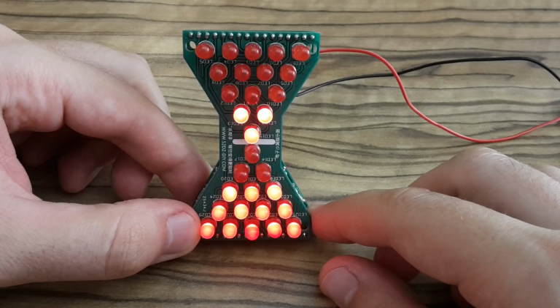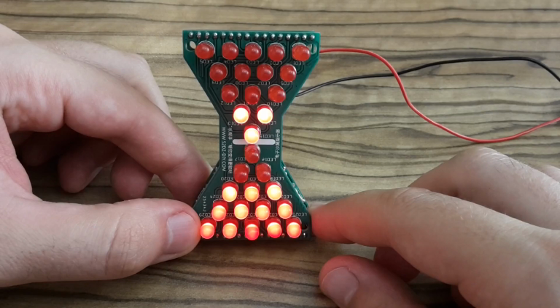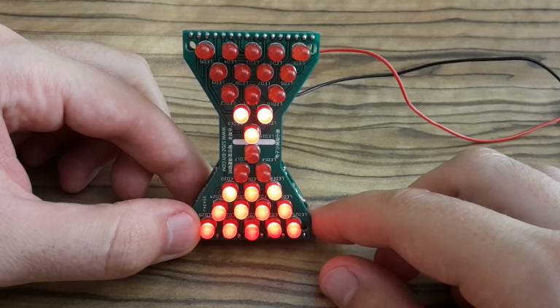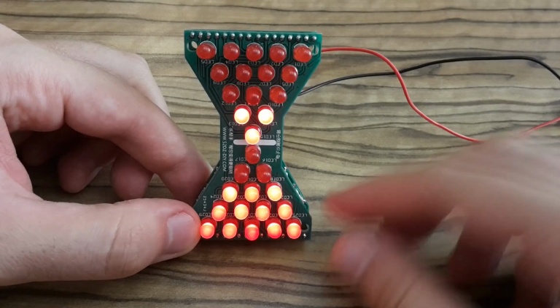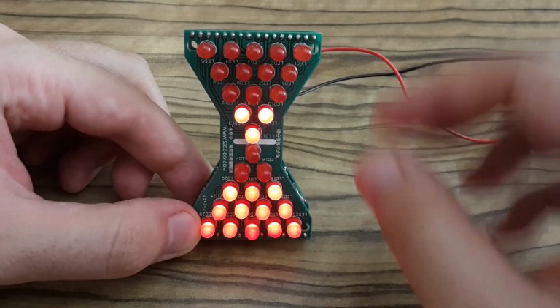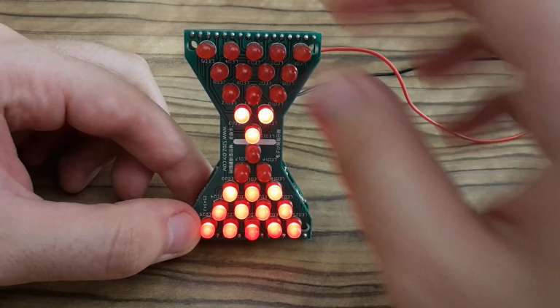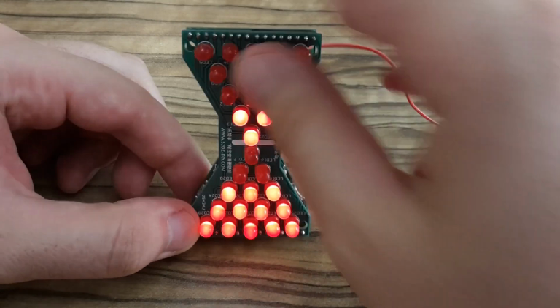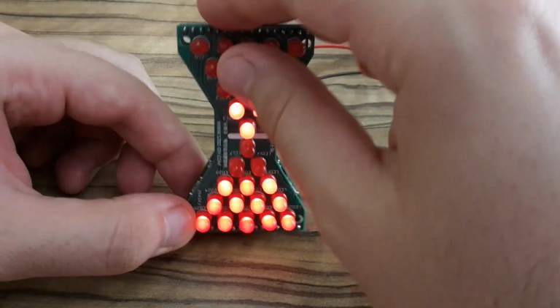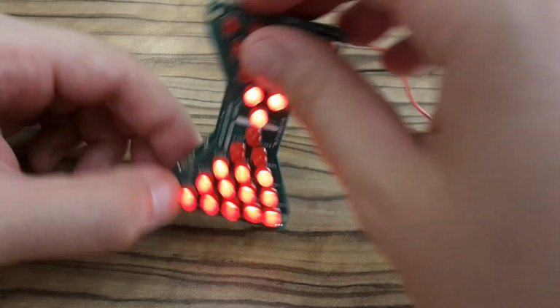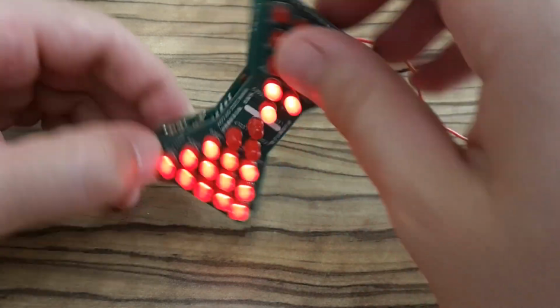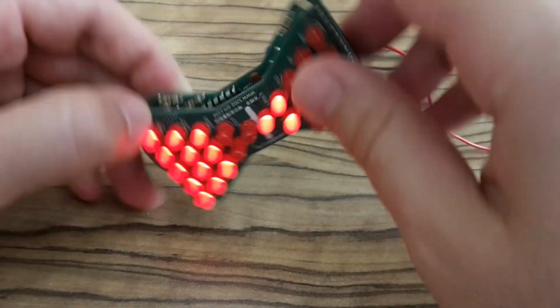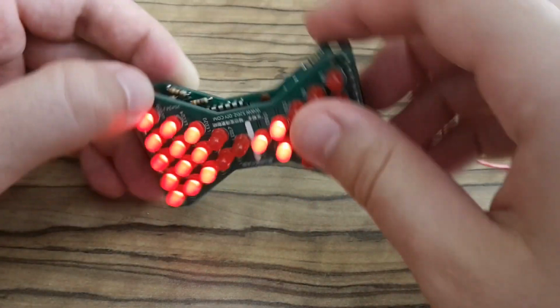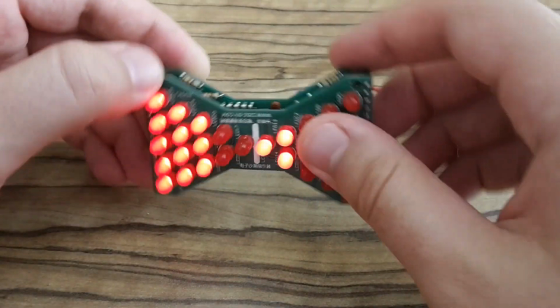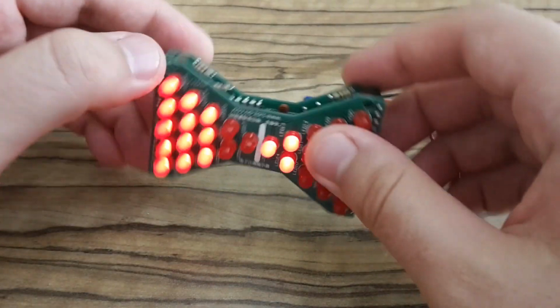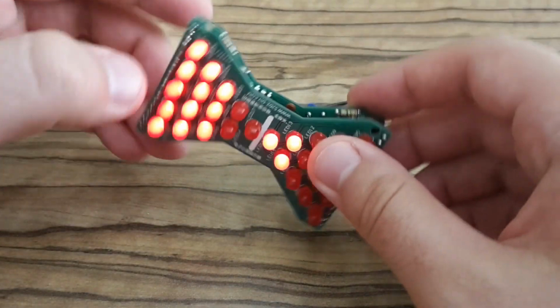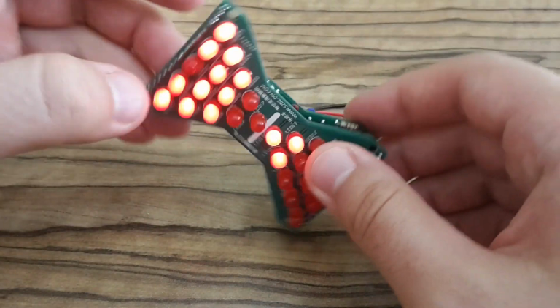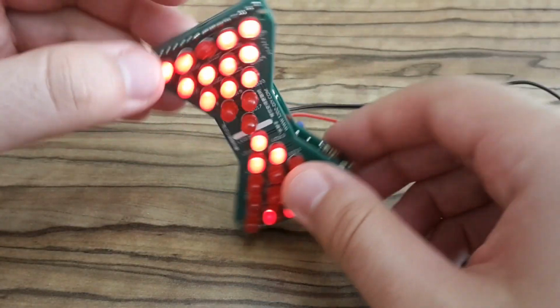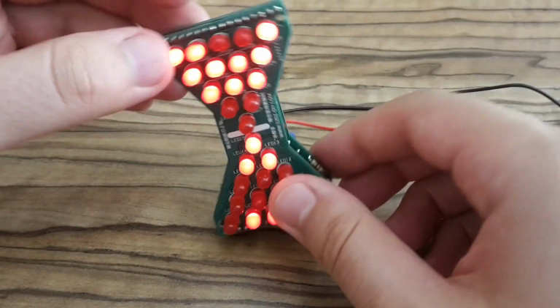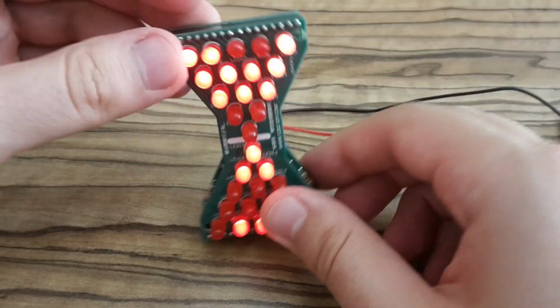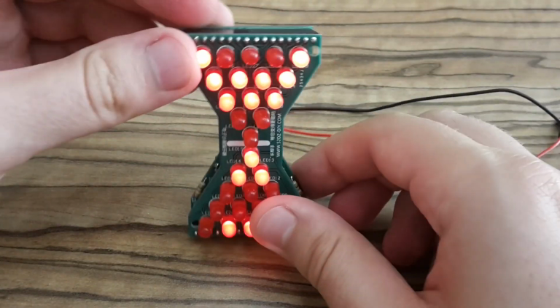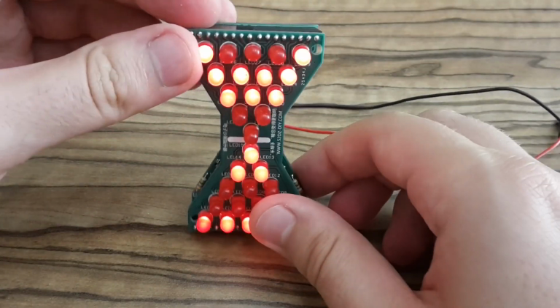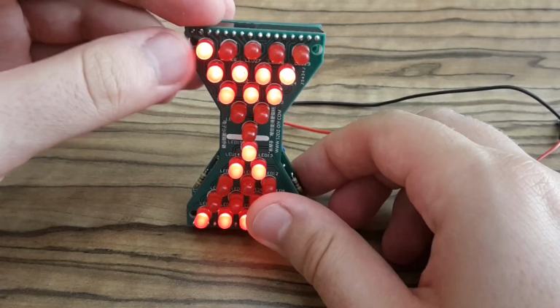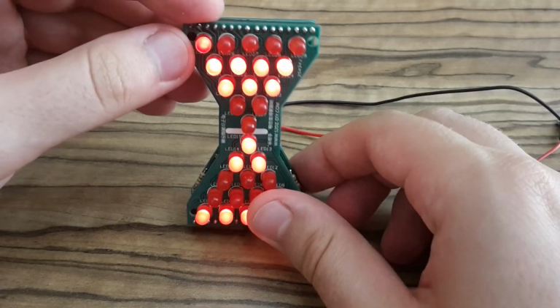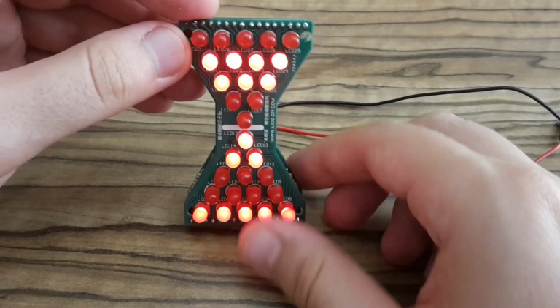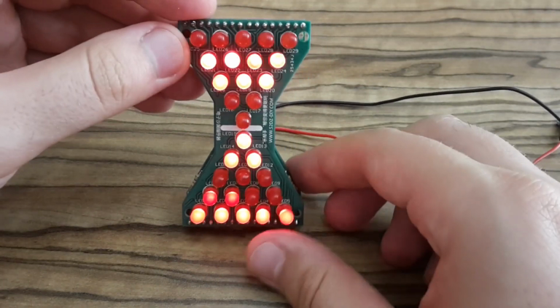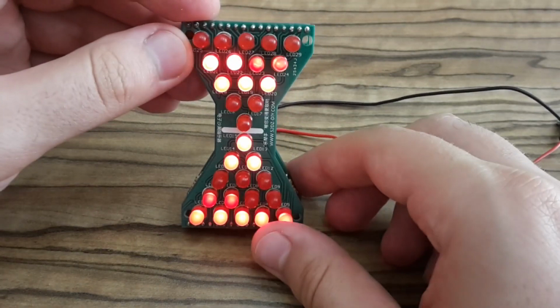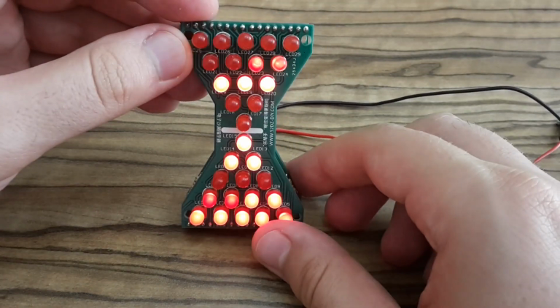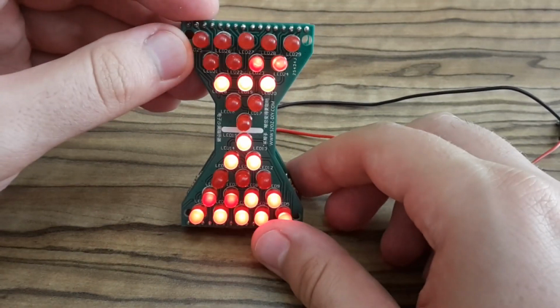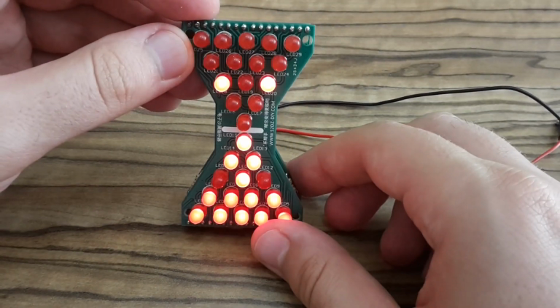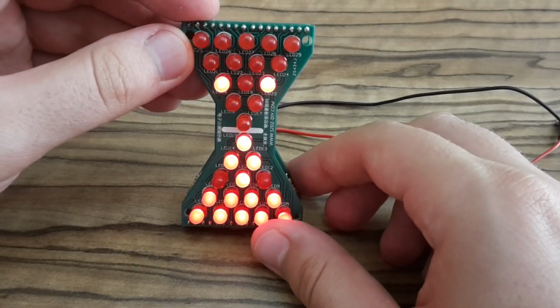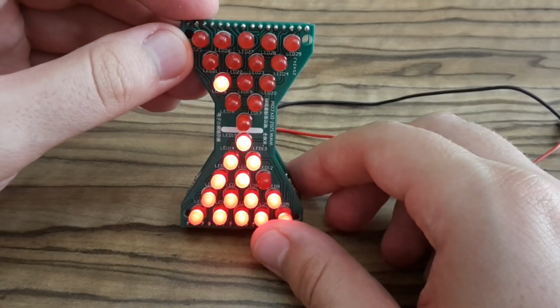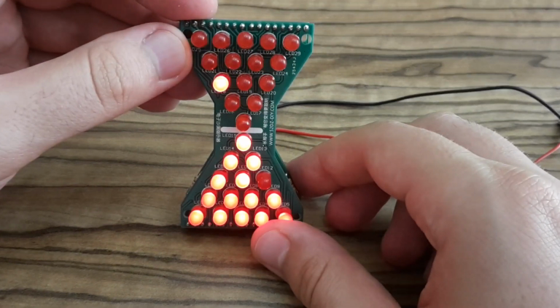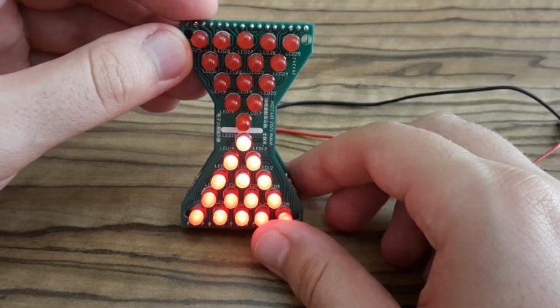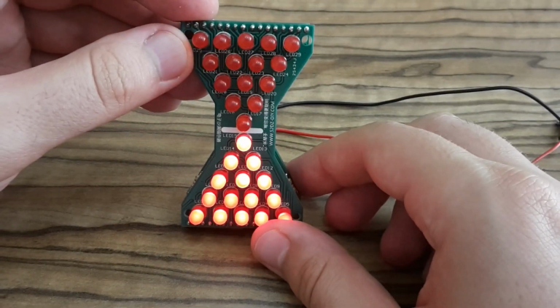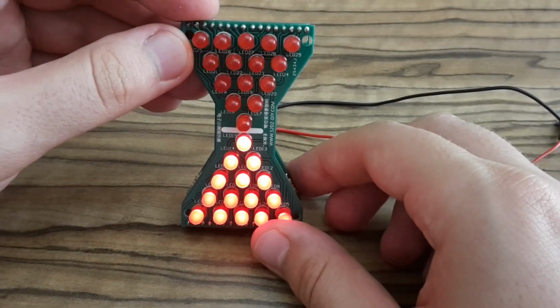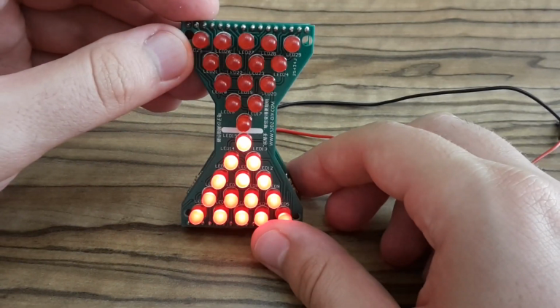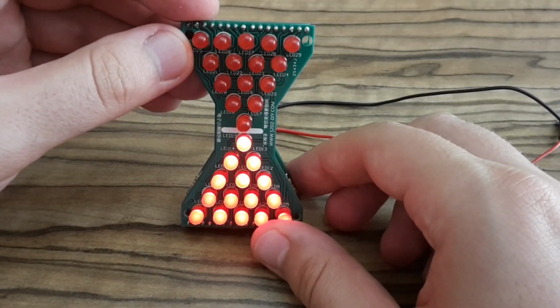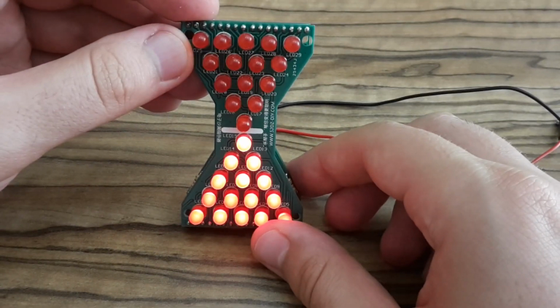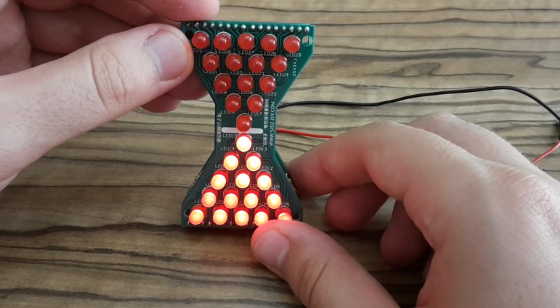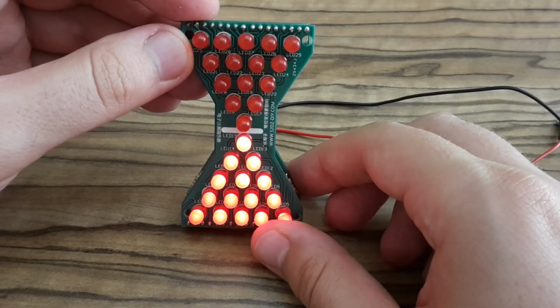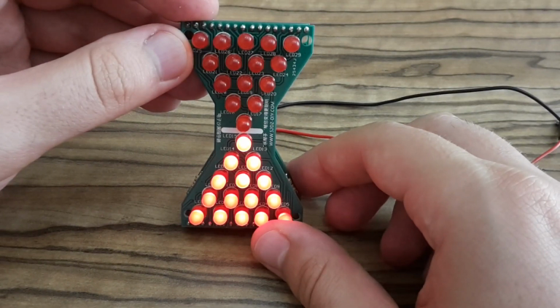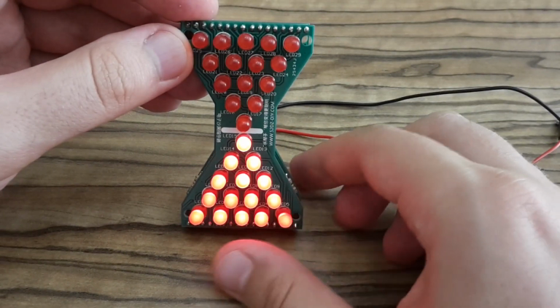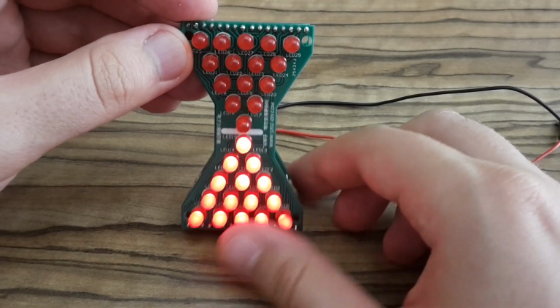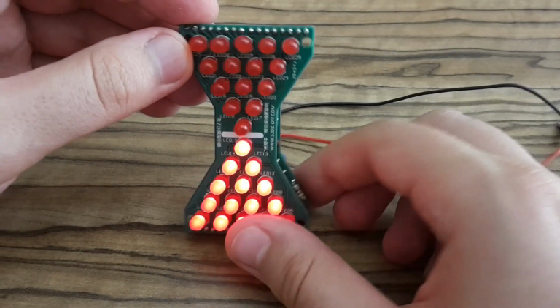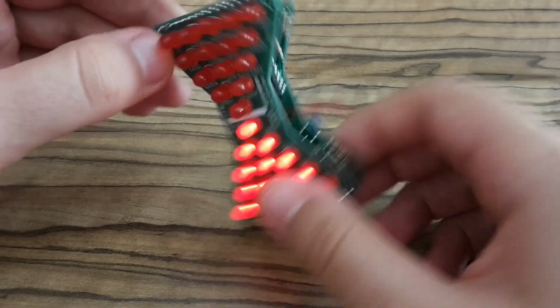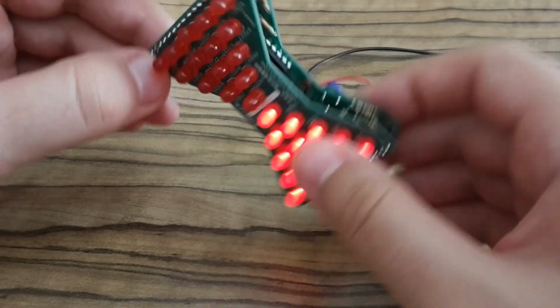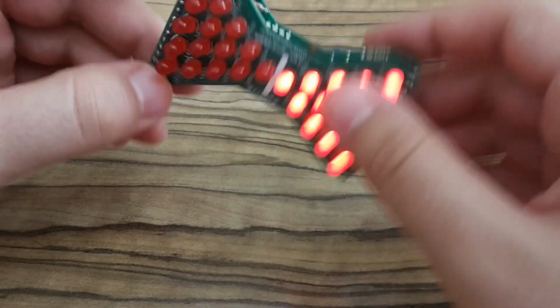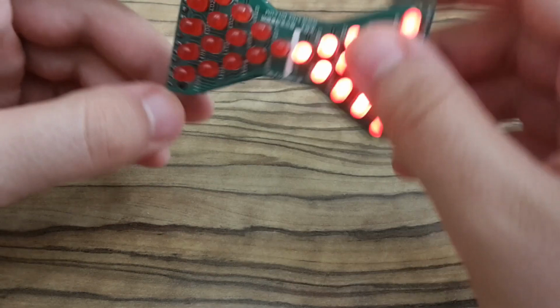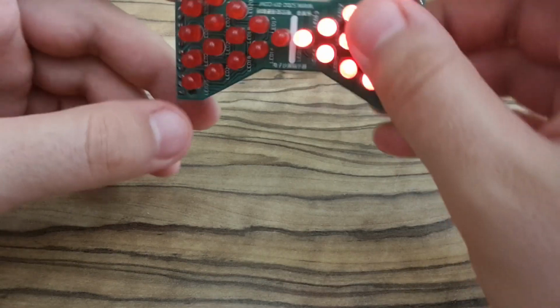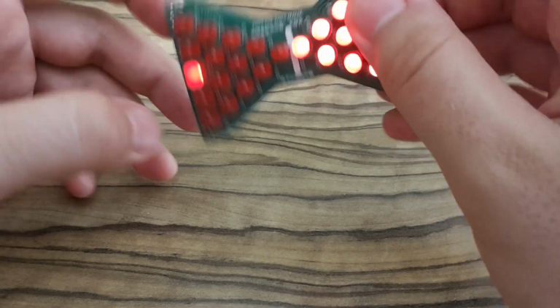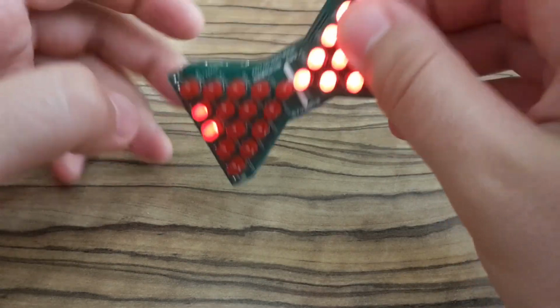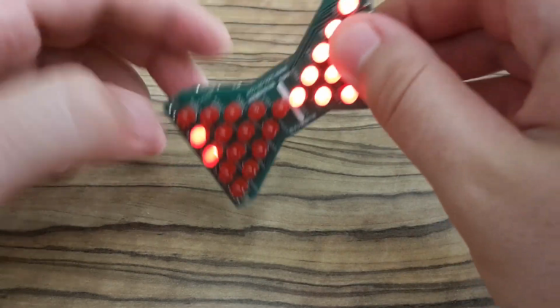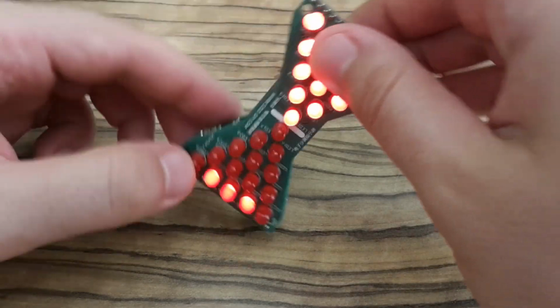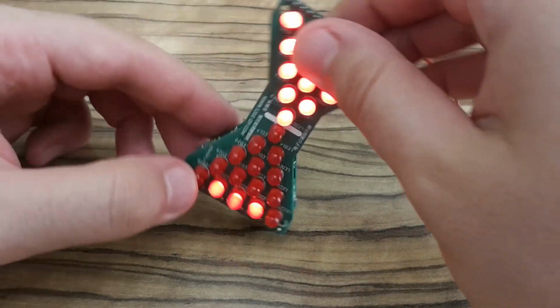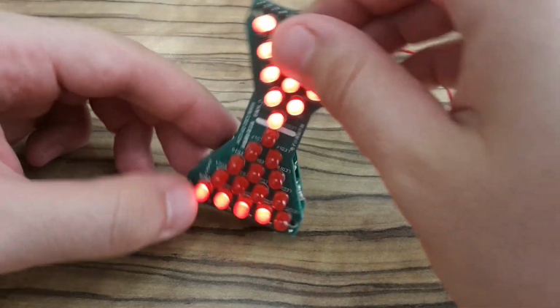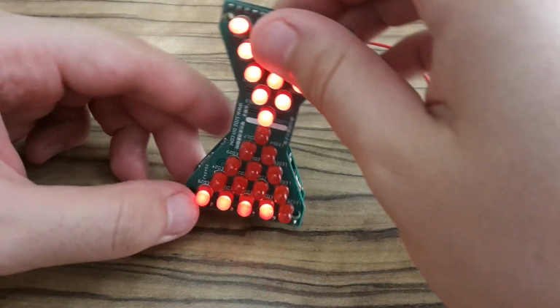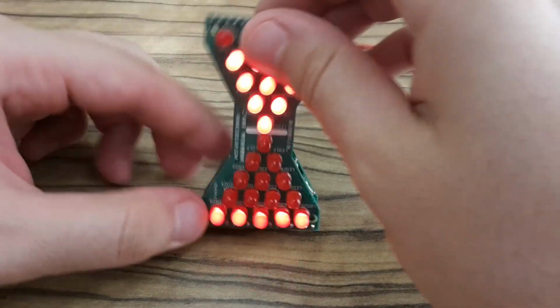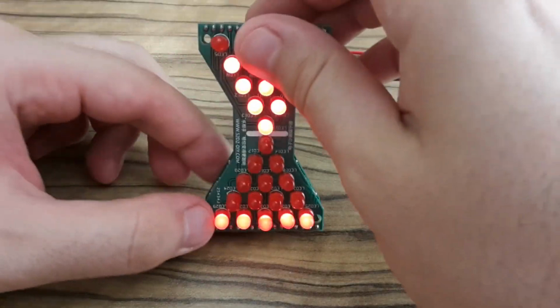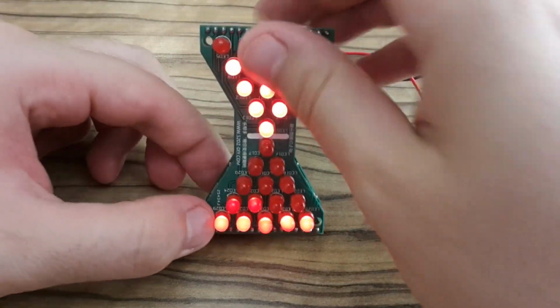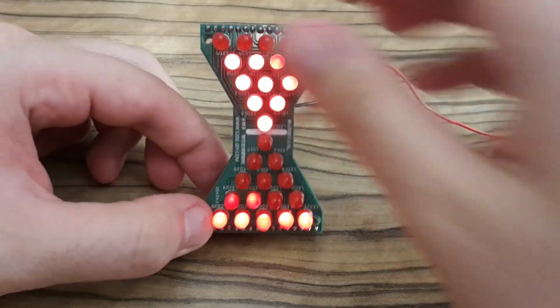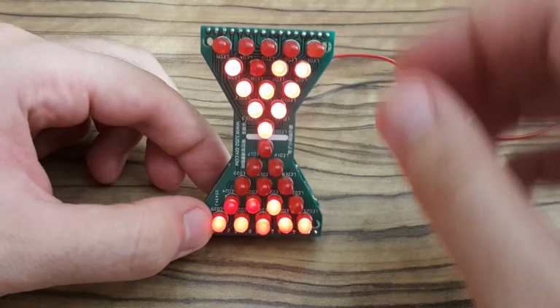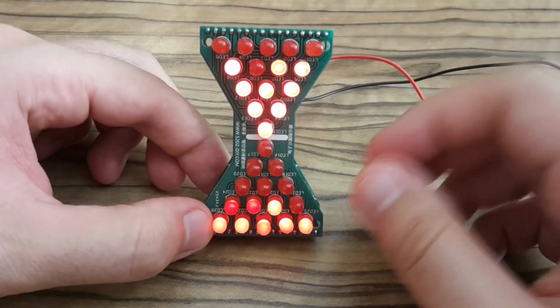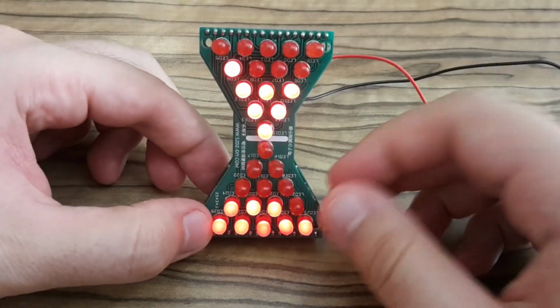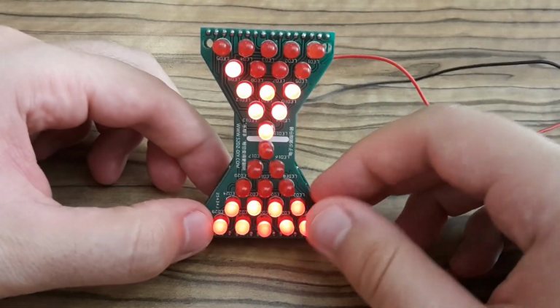Hi YouTubers, this is Zero Amps and today I'm going to build this electronic hourglass.